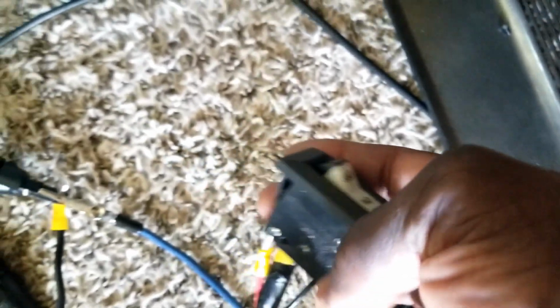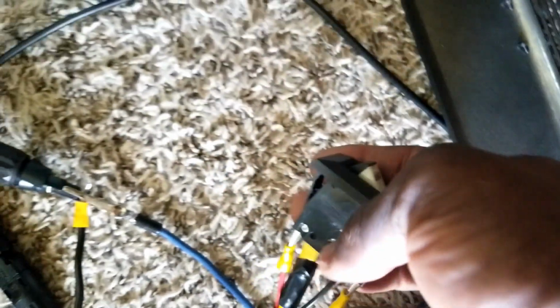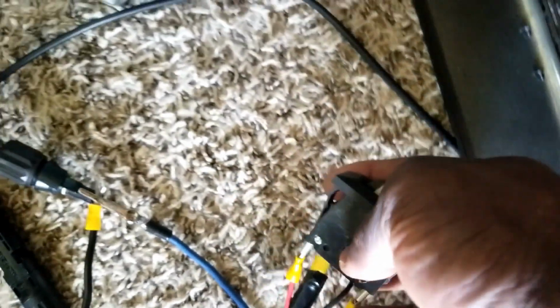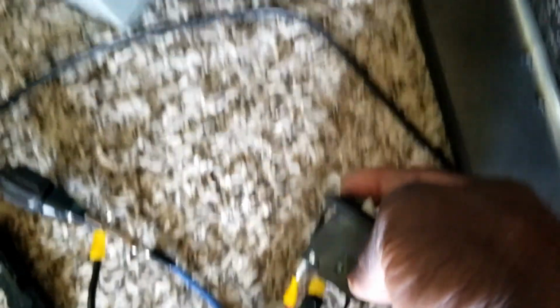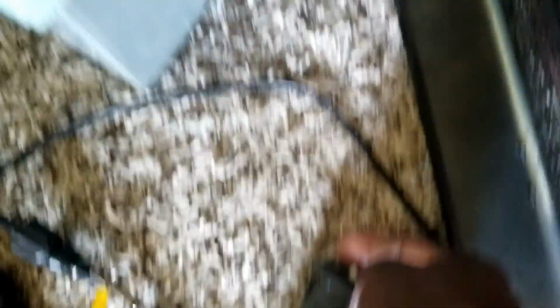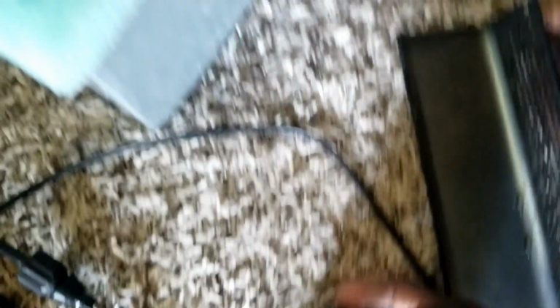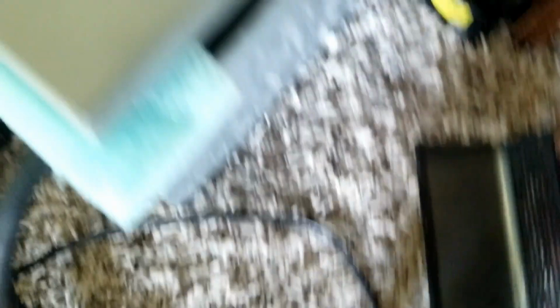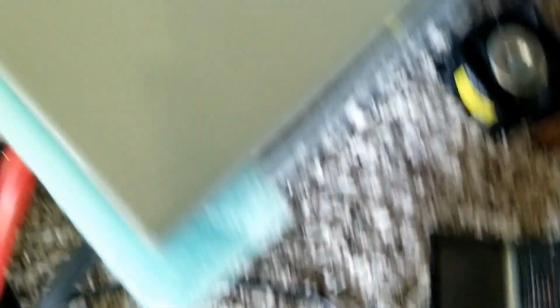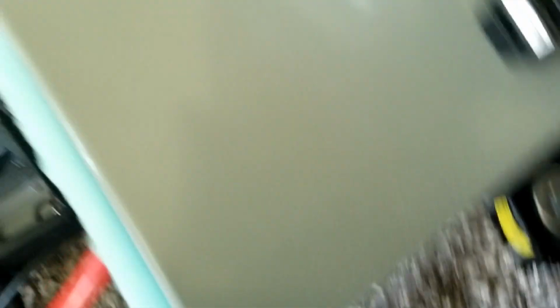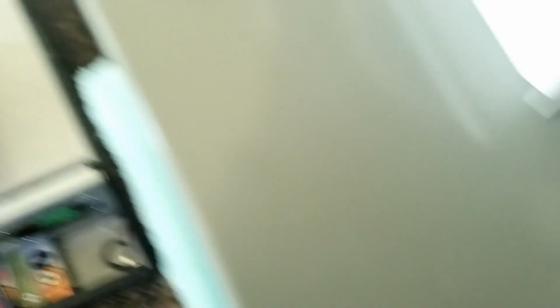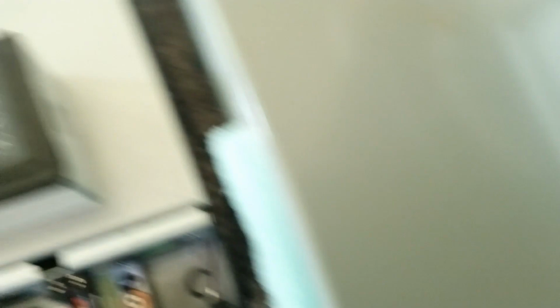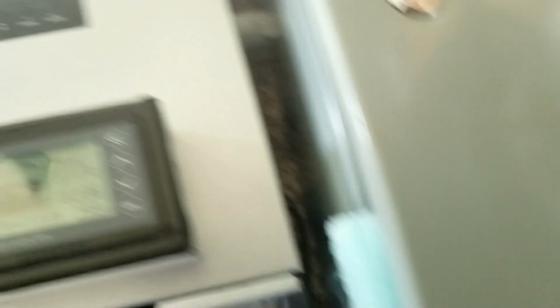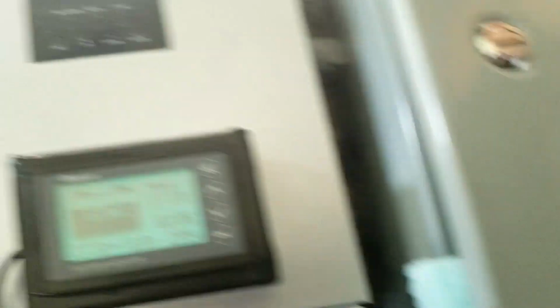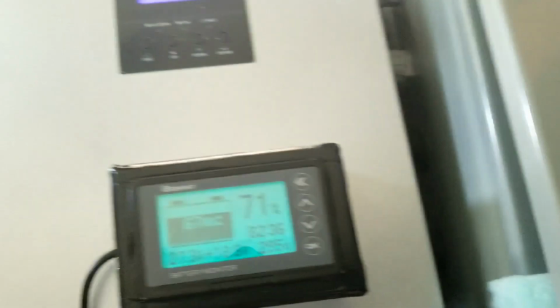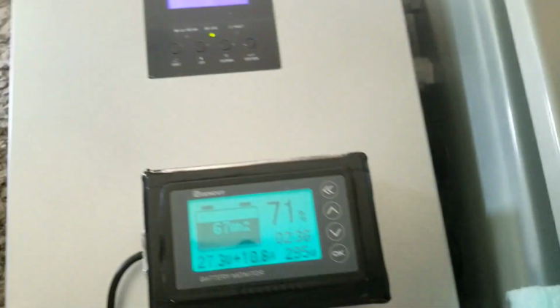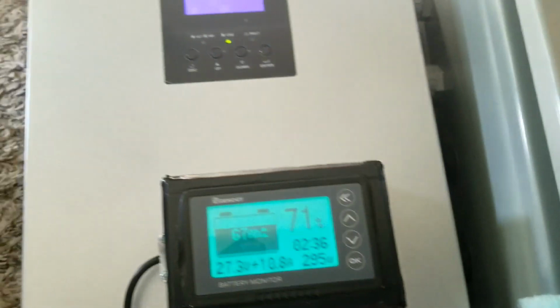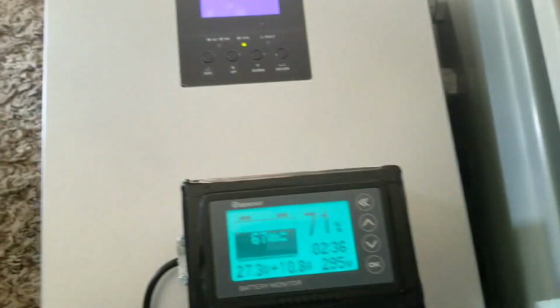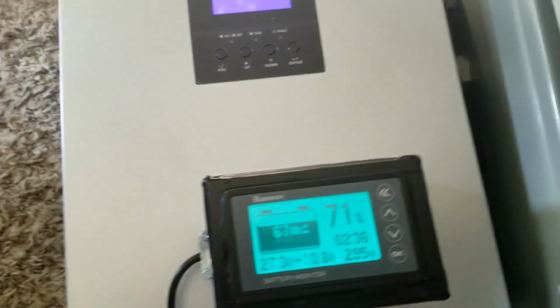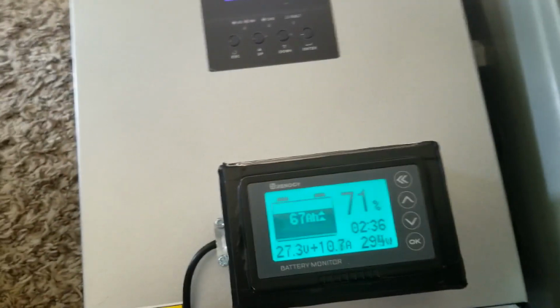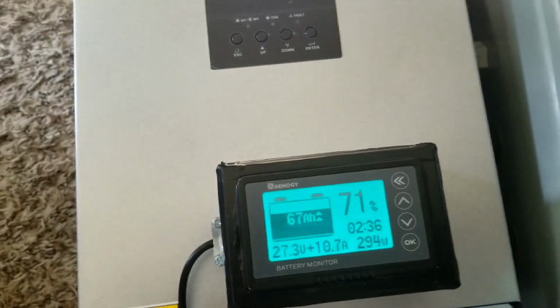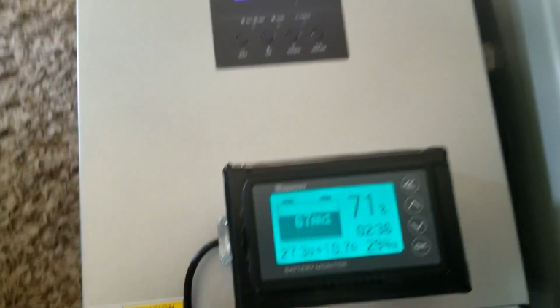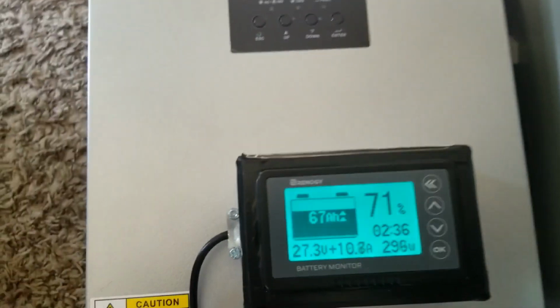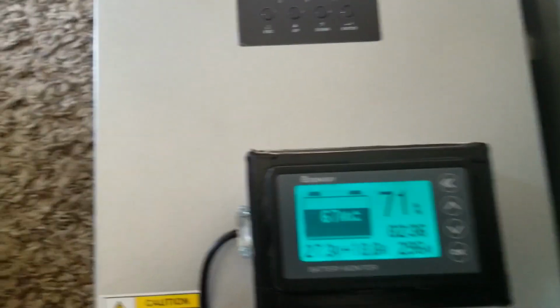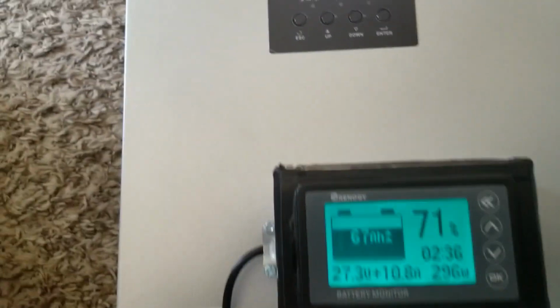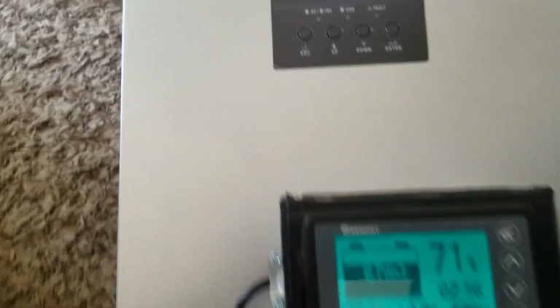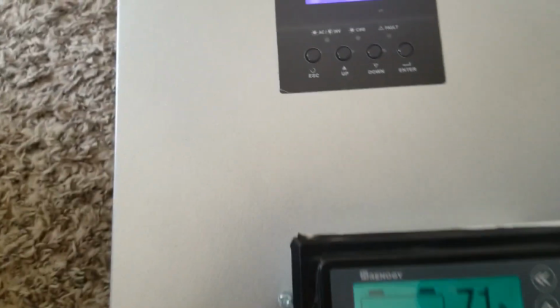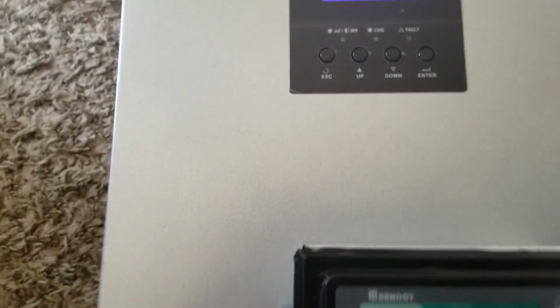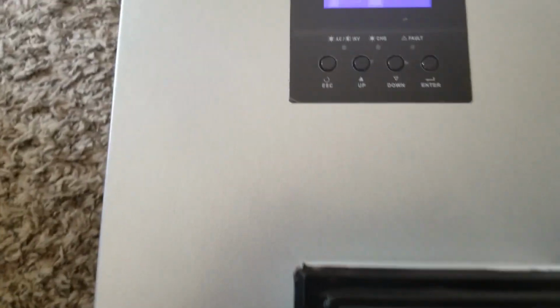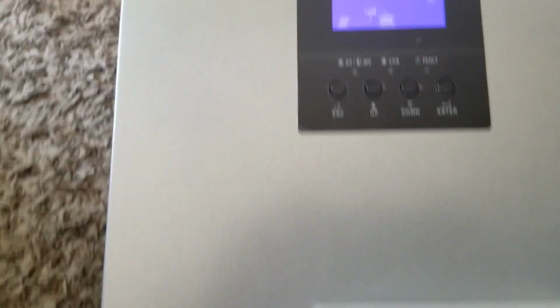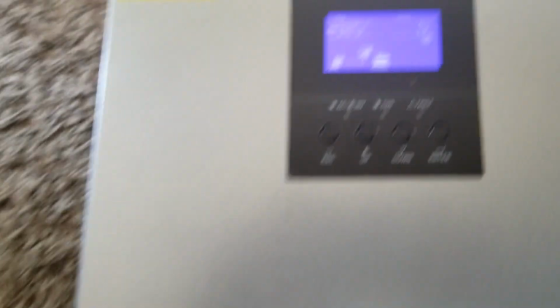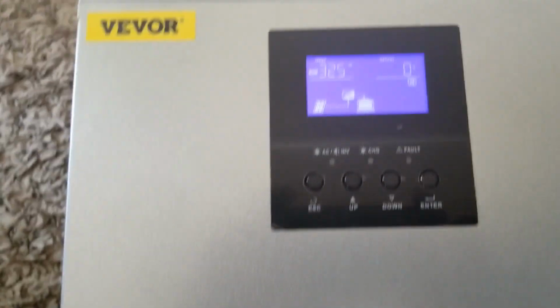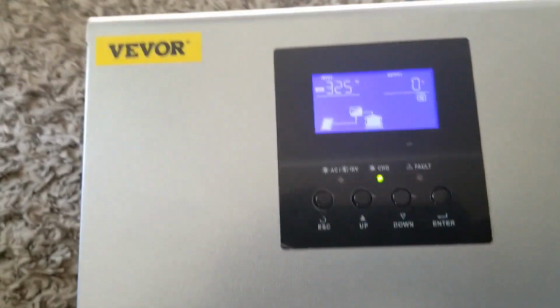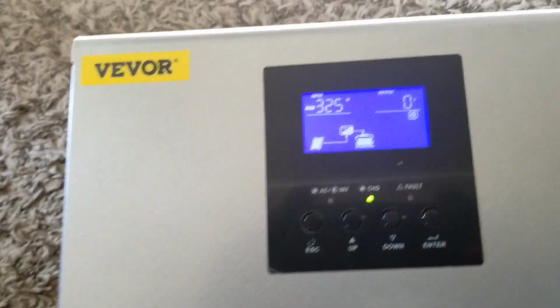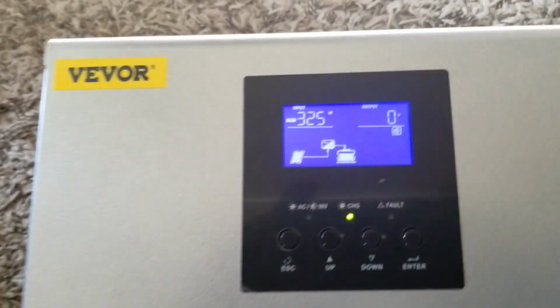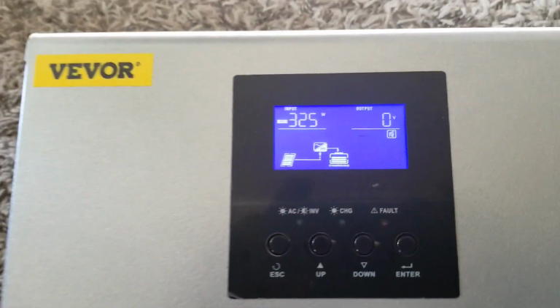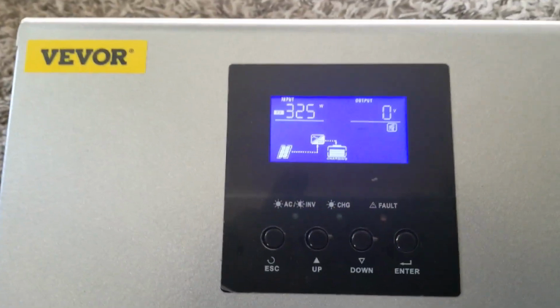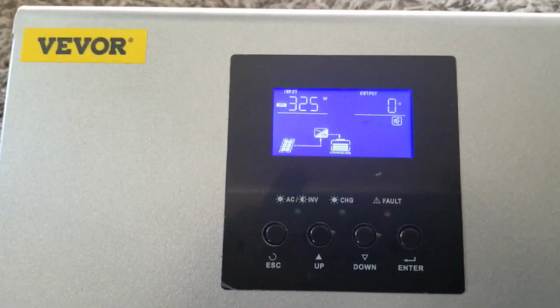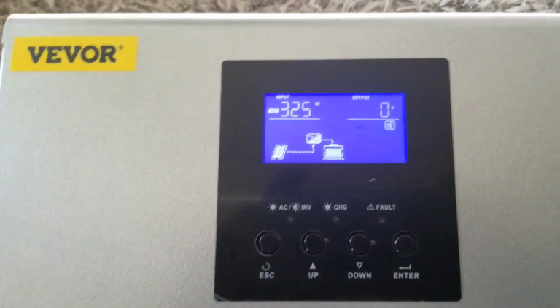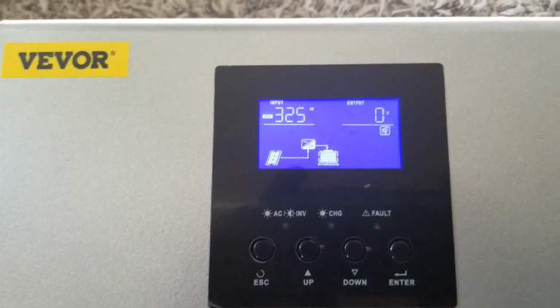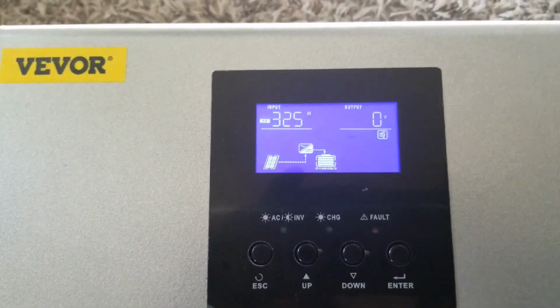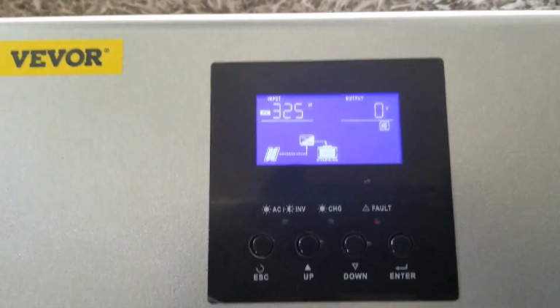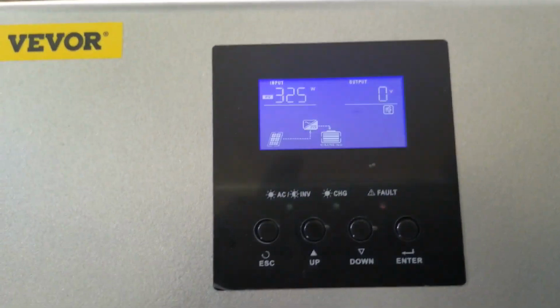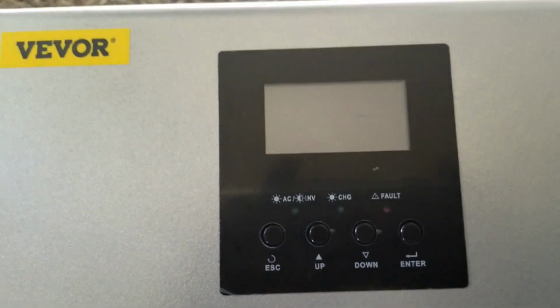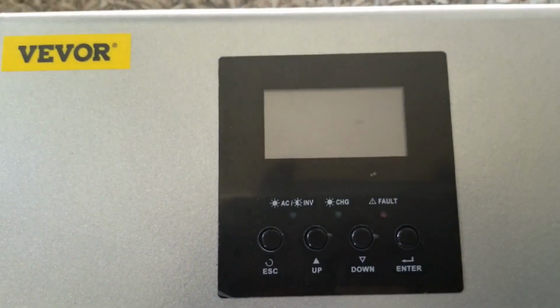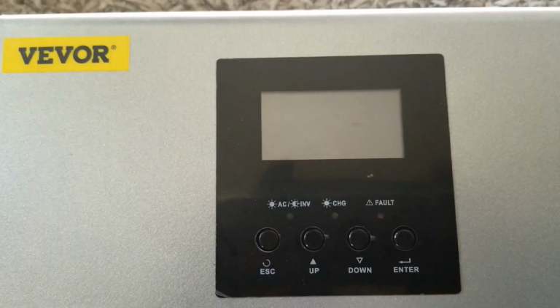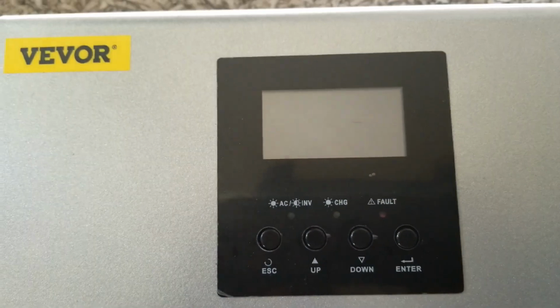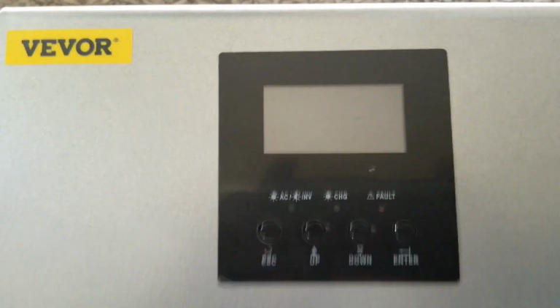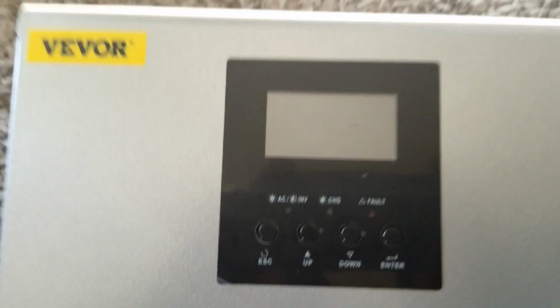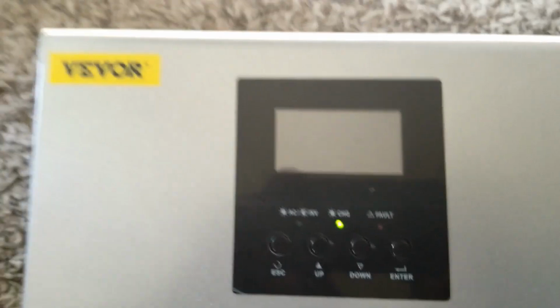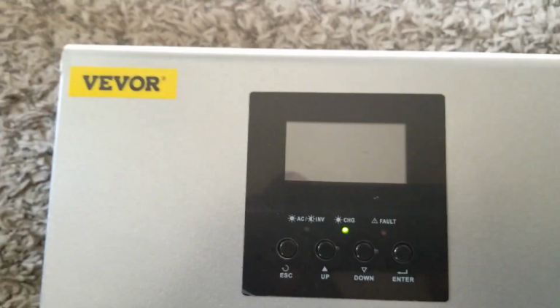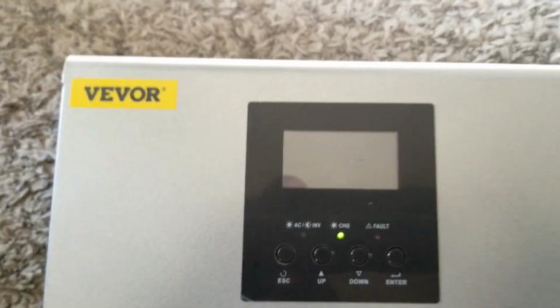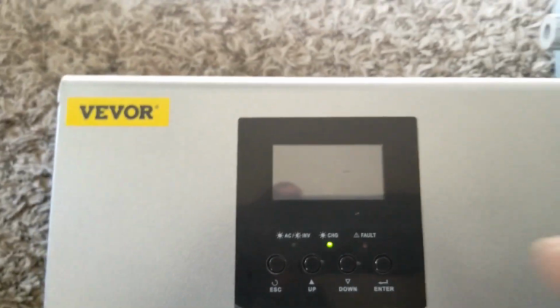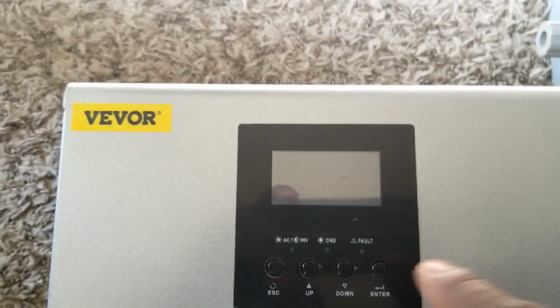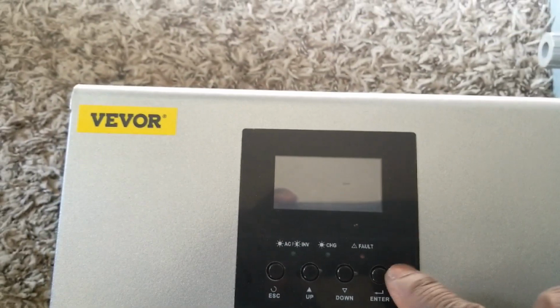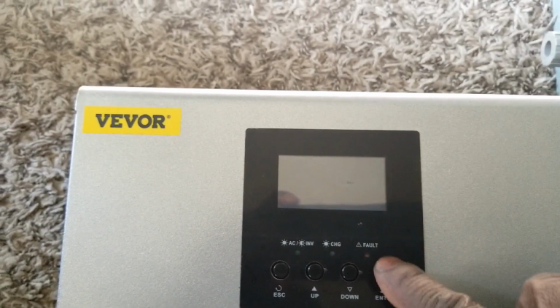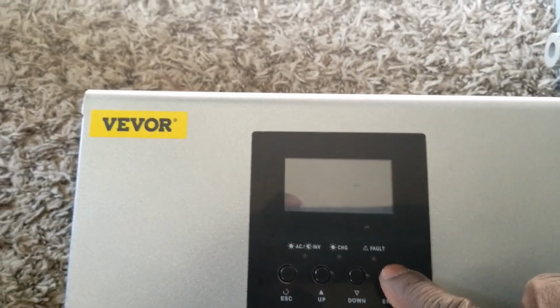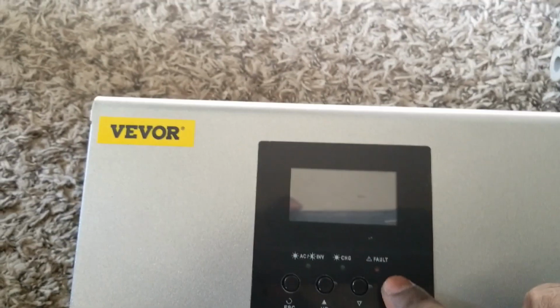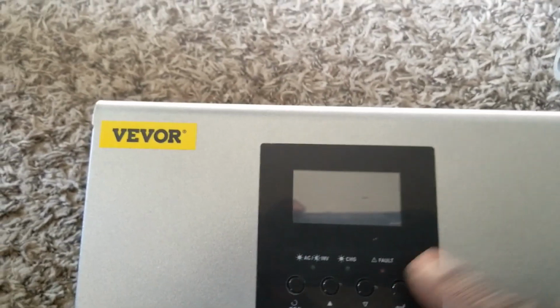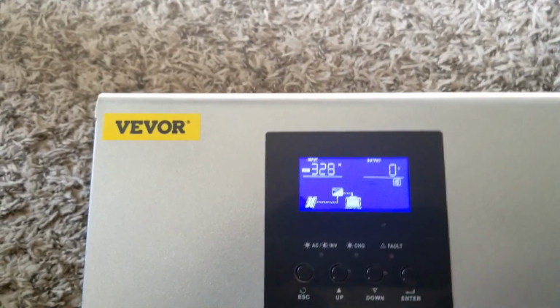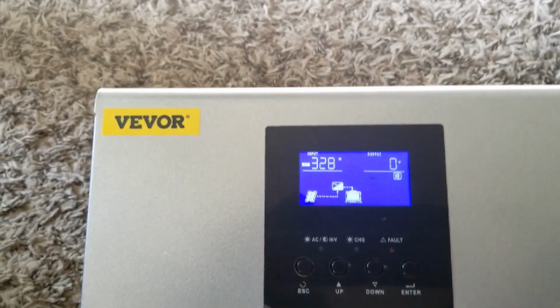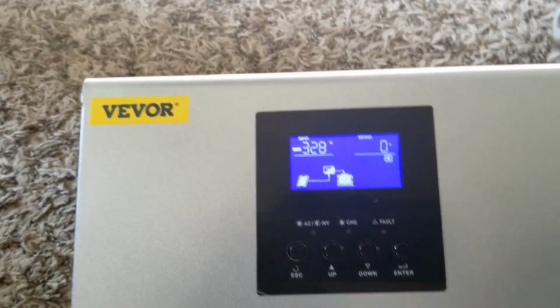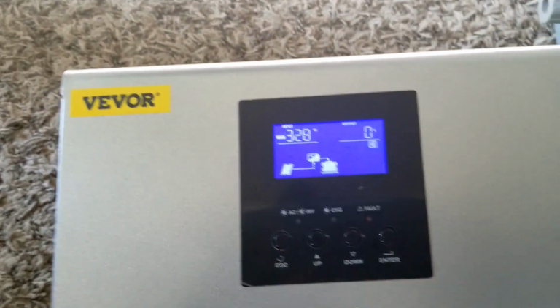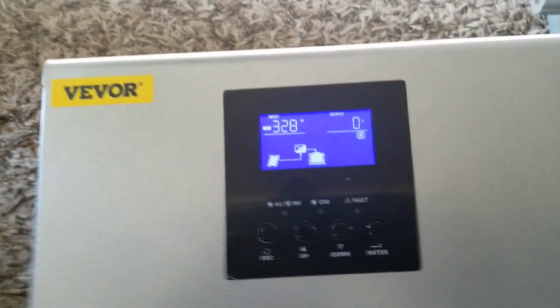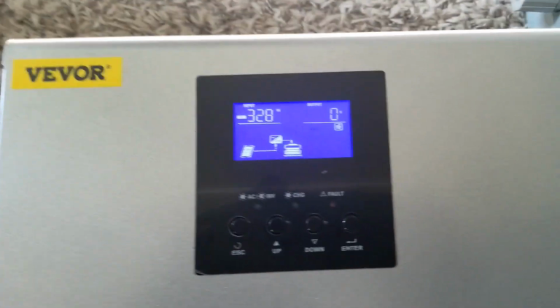It's a 20-amp breaker option, but that's too much for that anyway. We're making more progress — look at that, 335 watts.